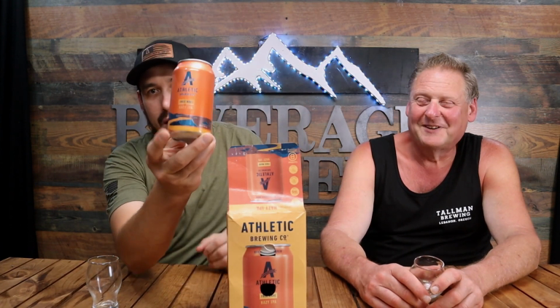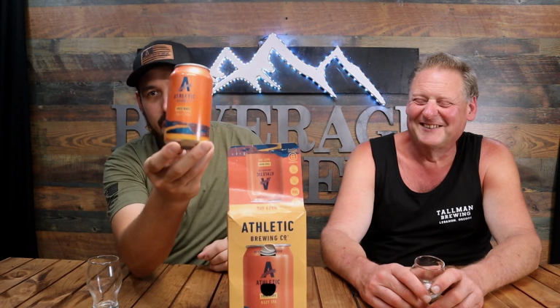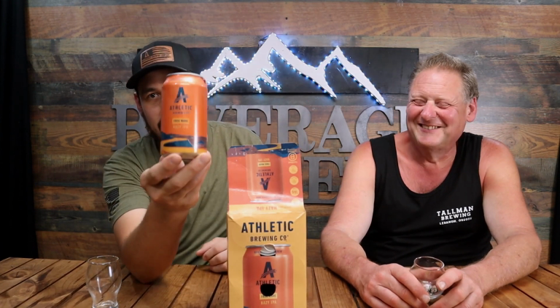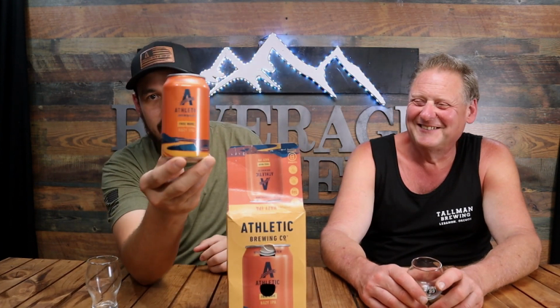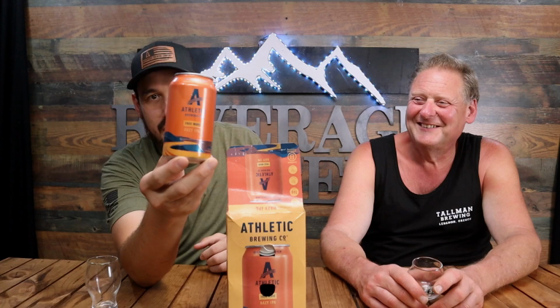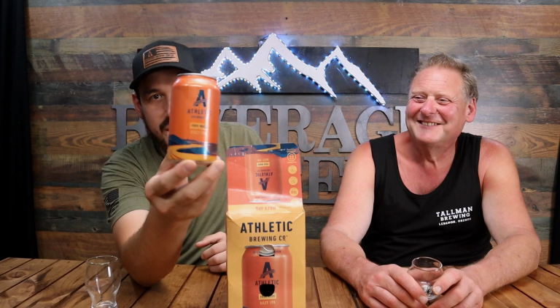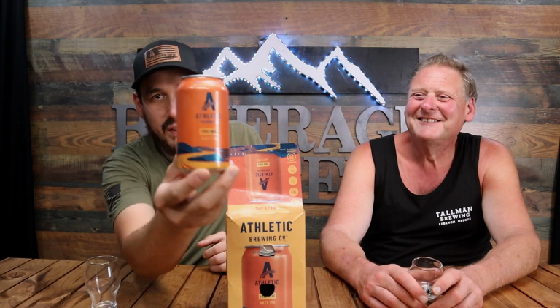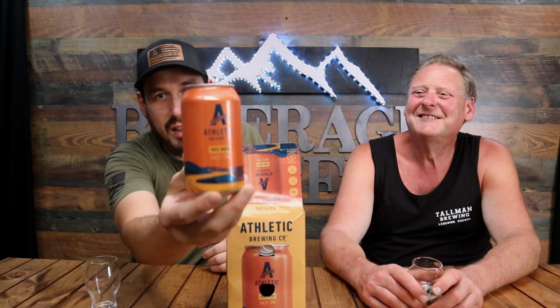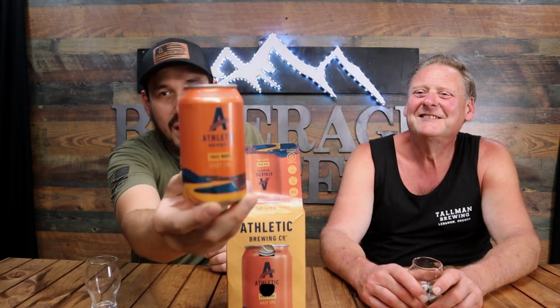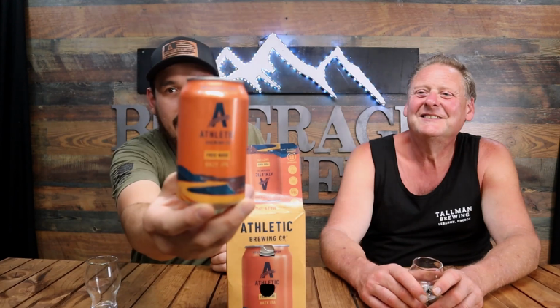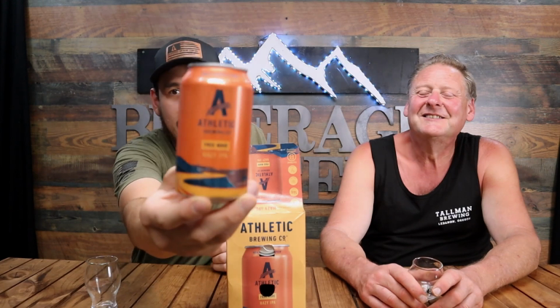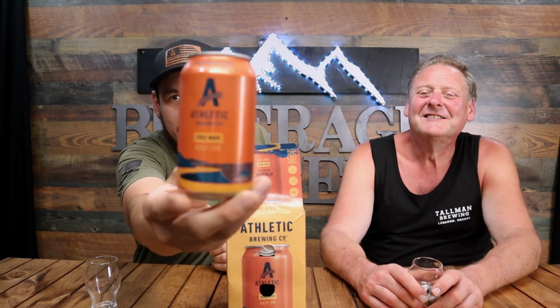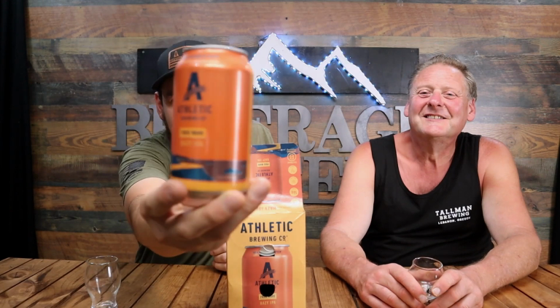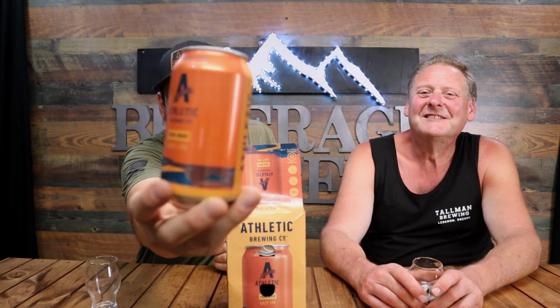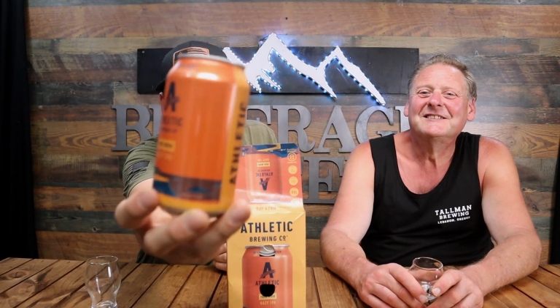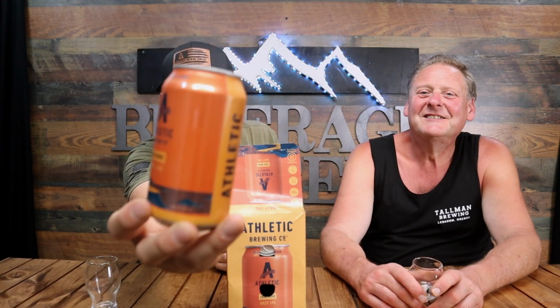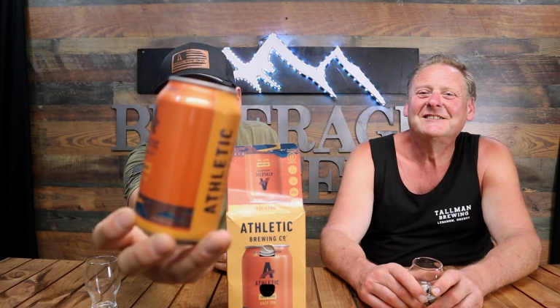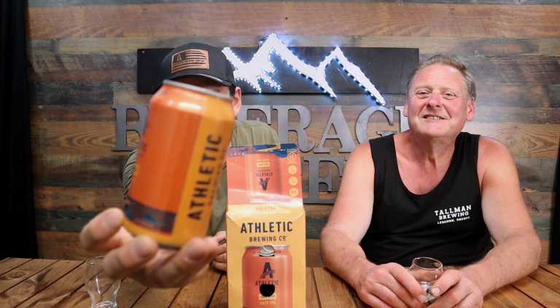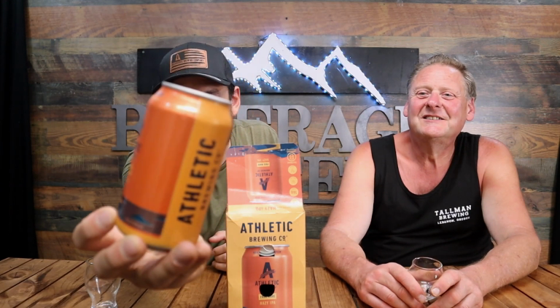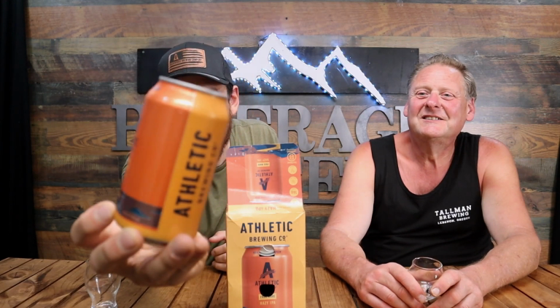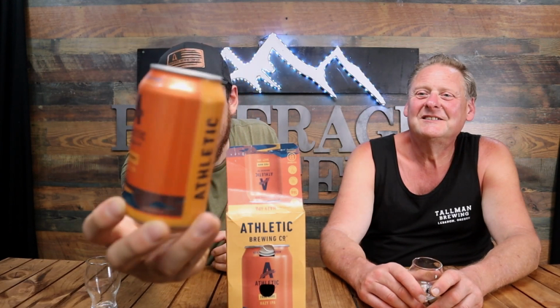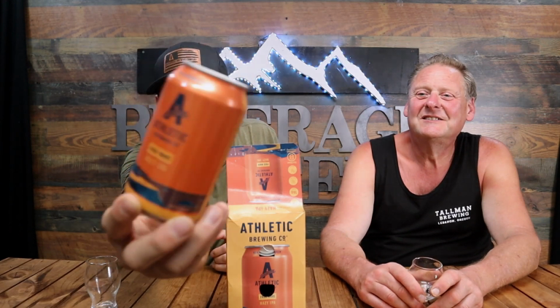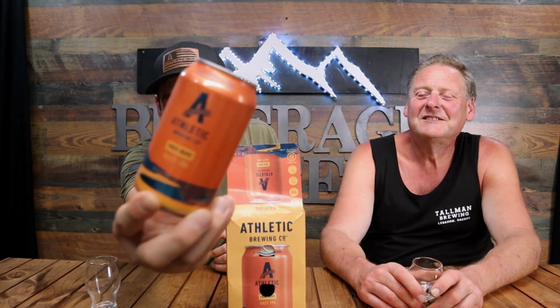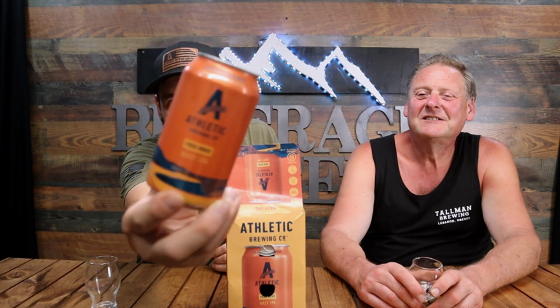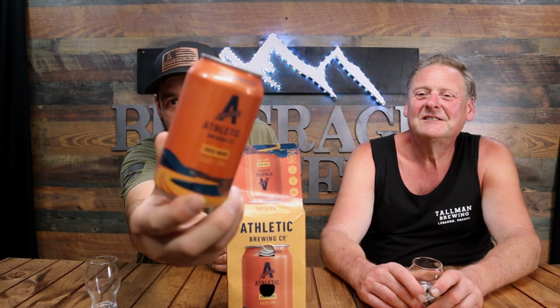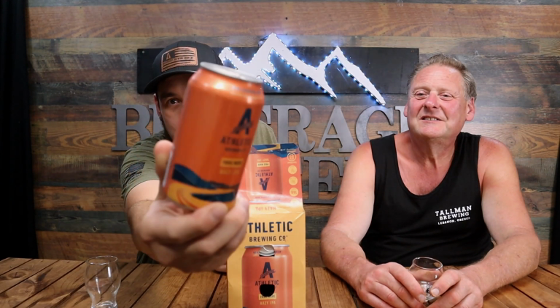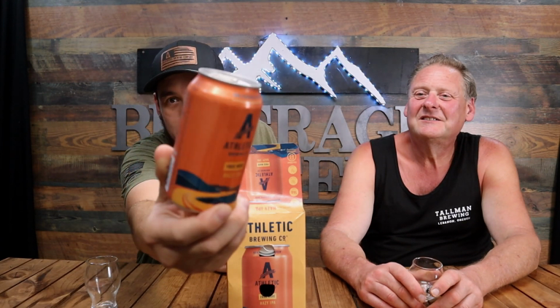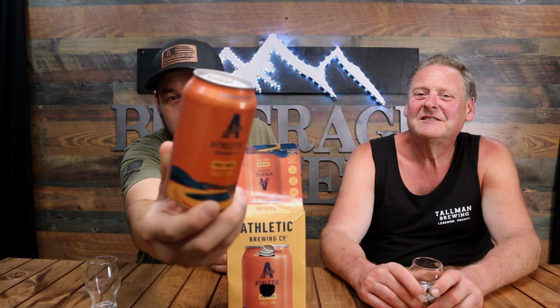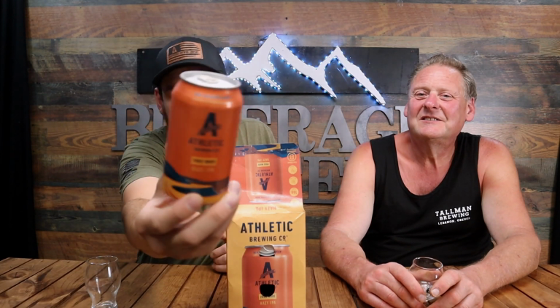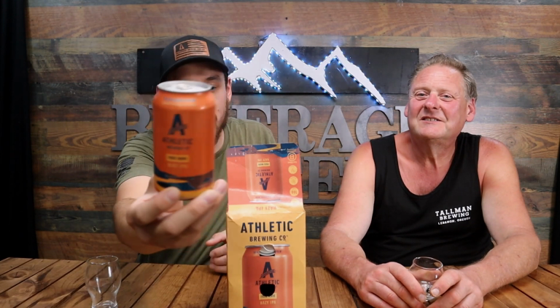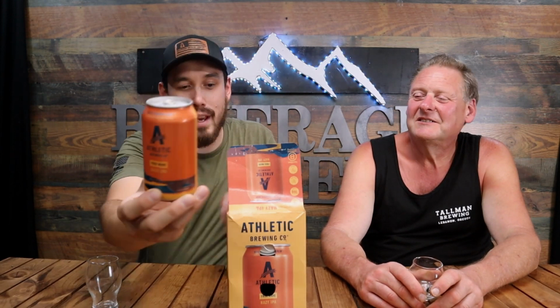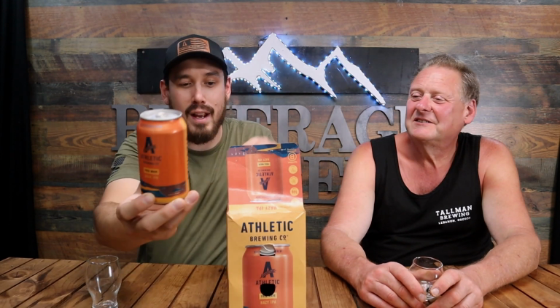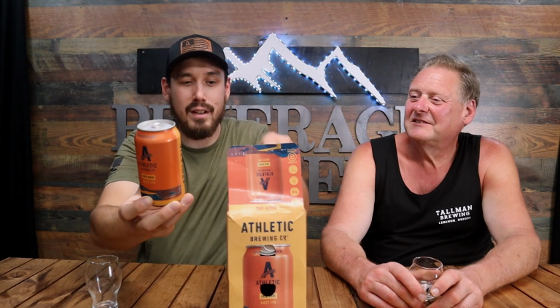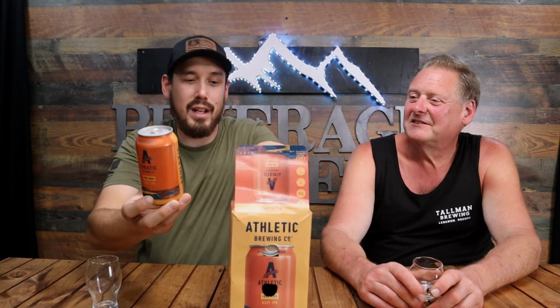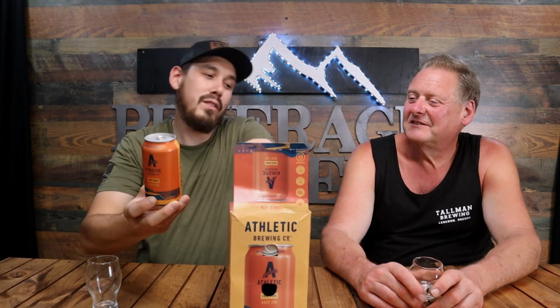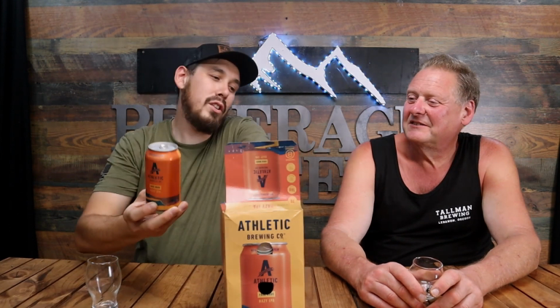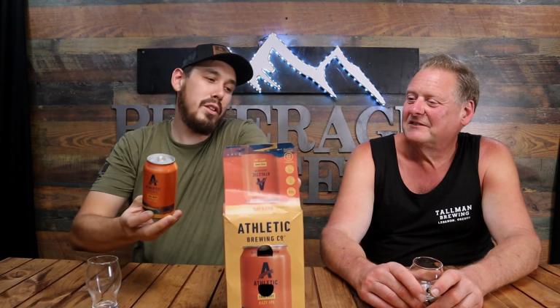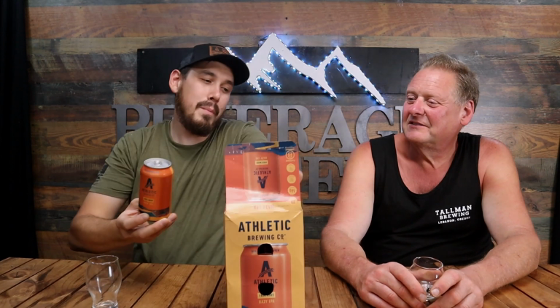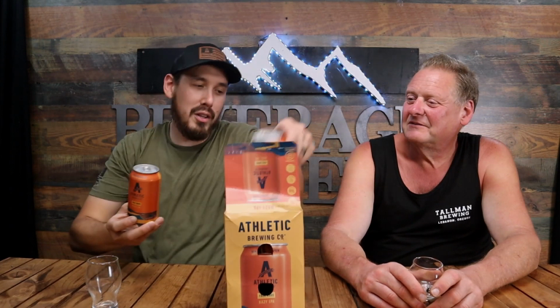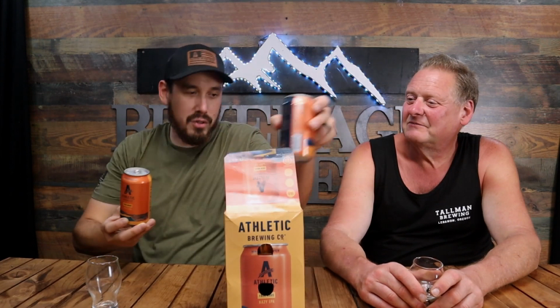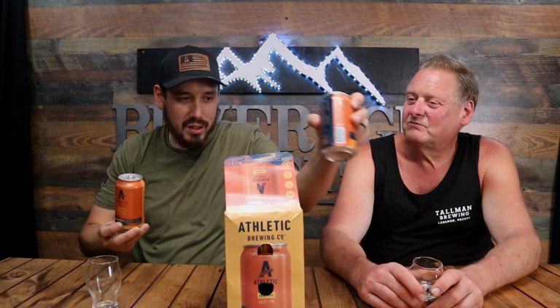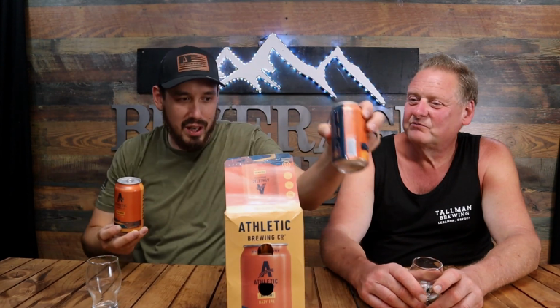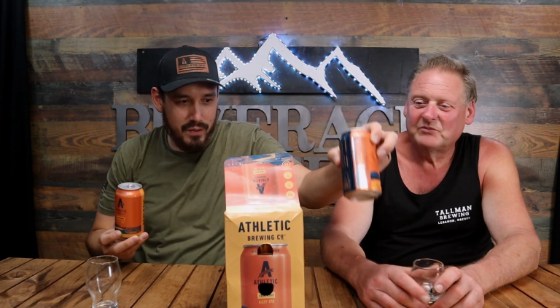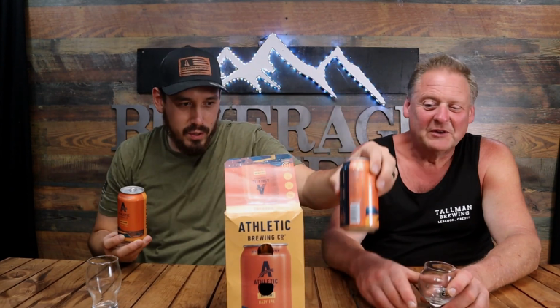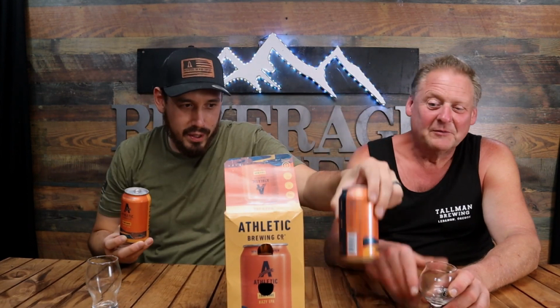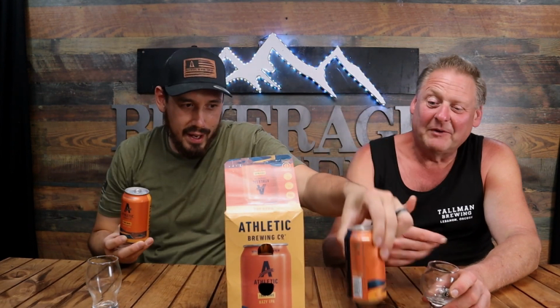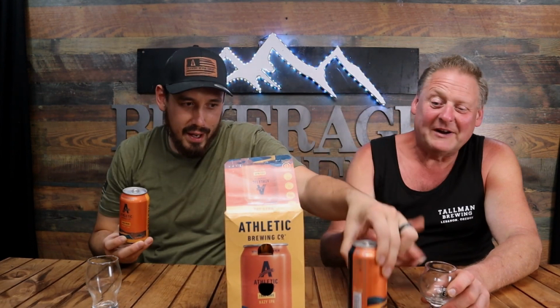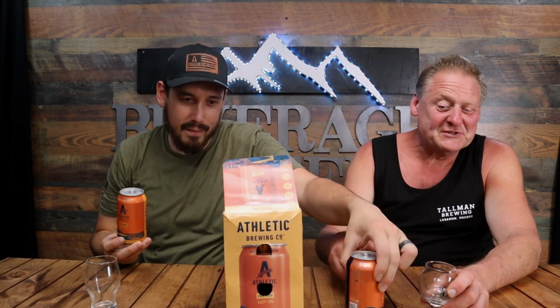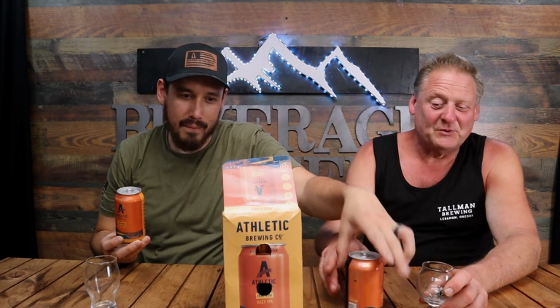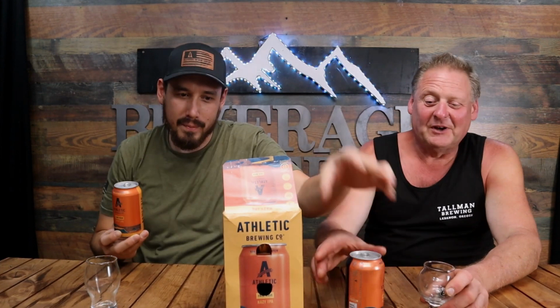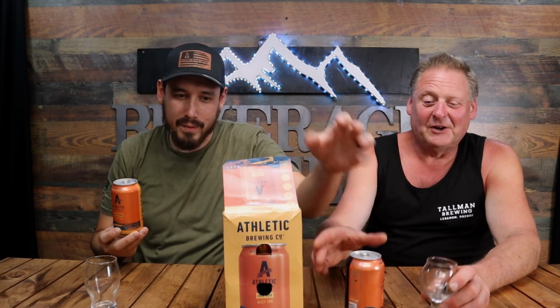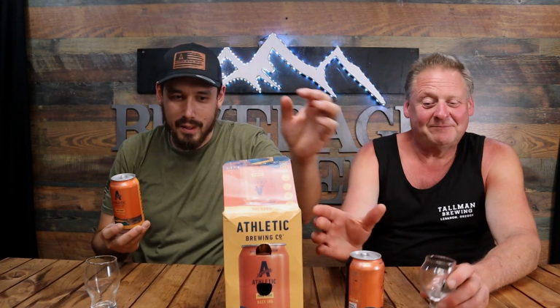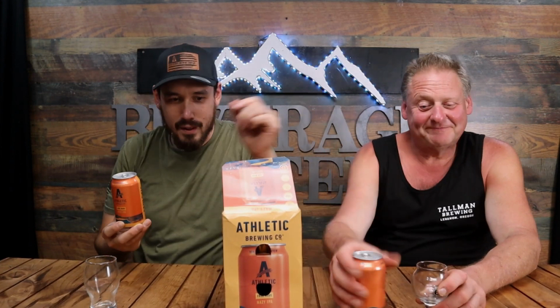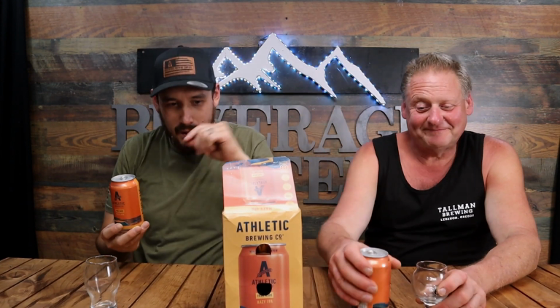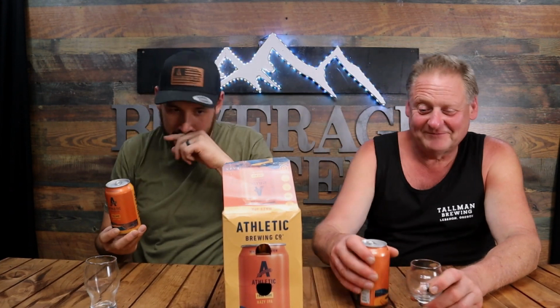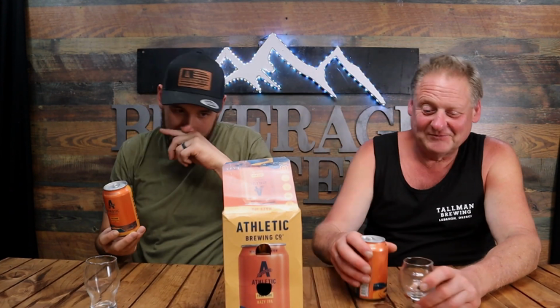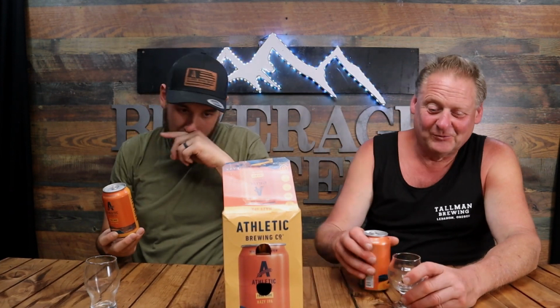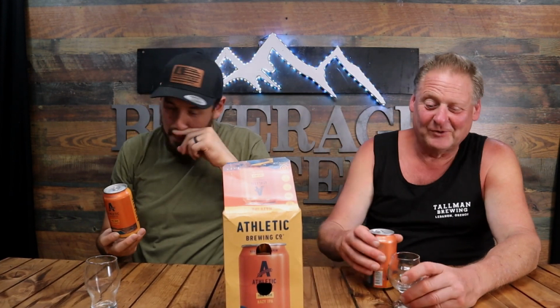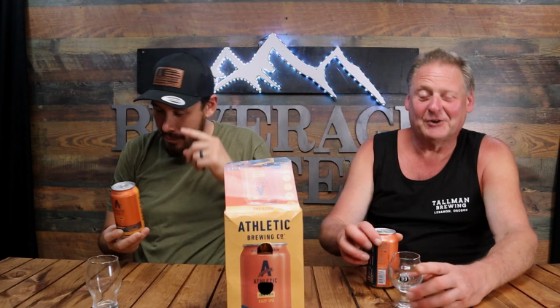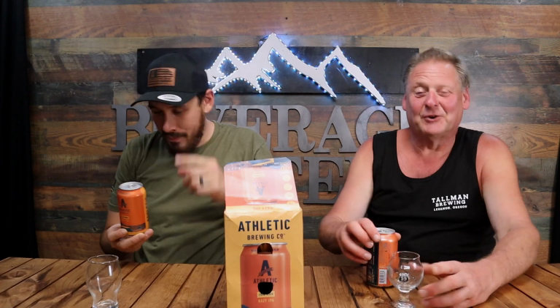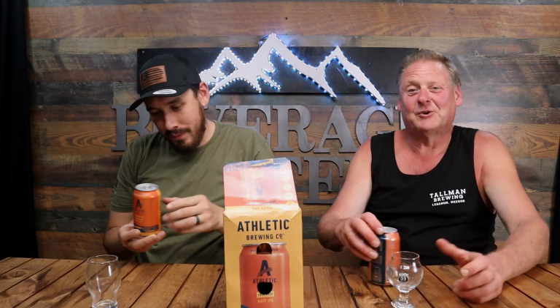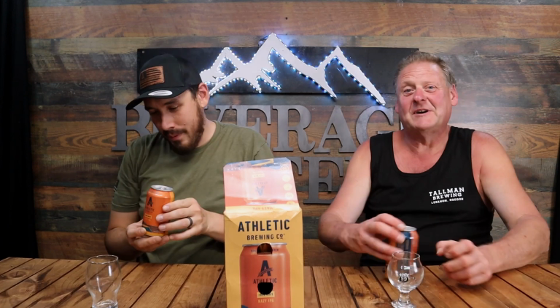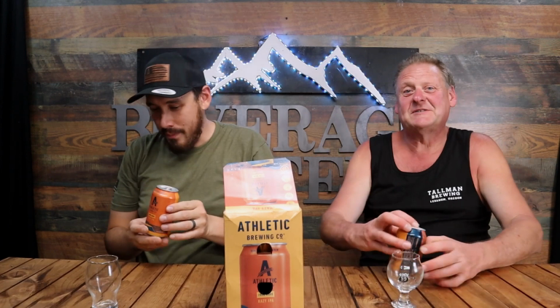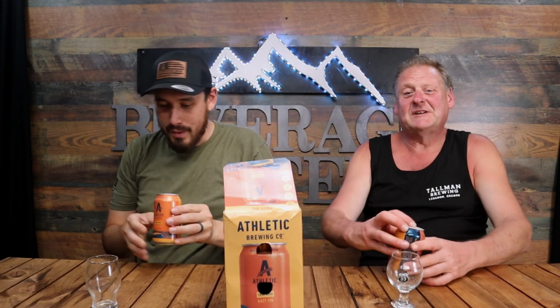Here is the can — a beautiful can. You know what, Dave? You might as well just have your own can. We're going to go crazy.